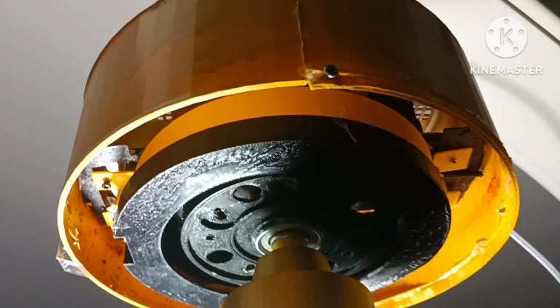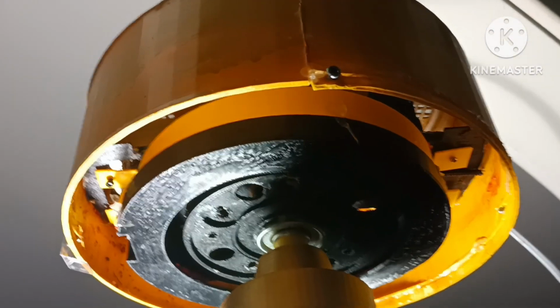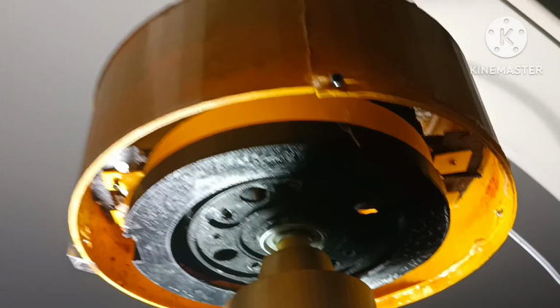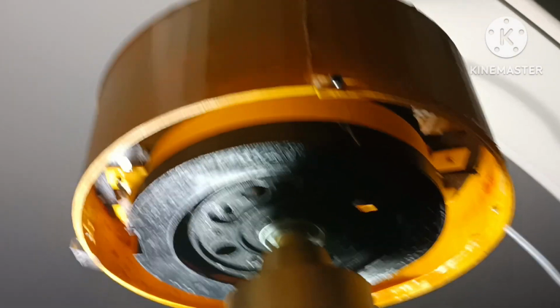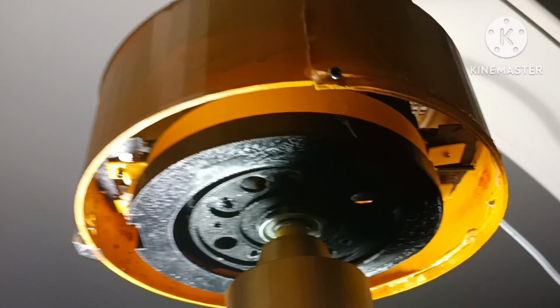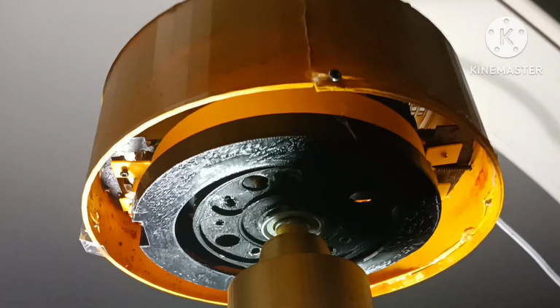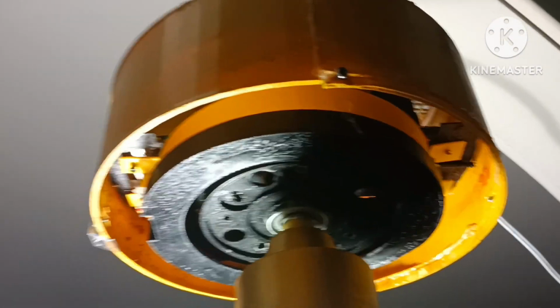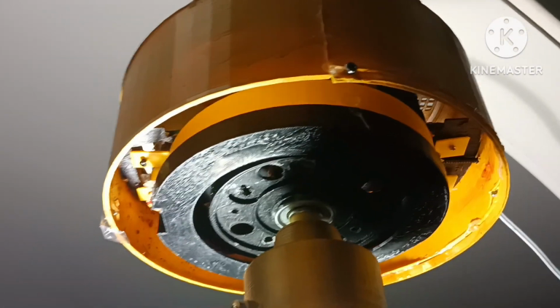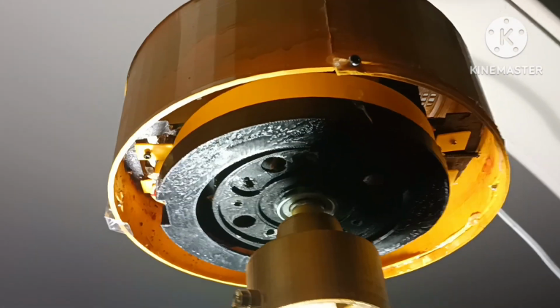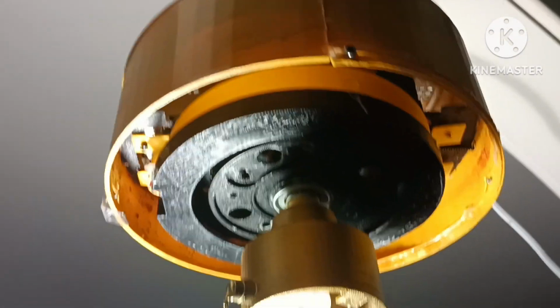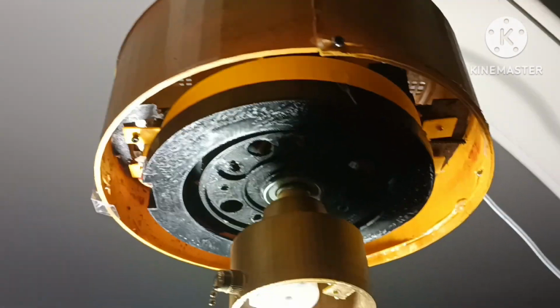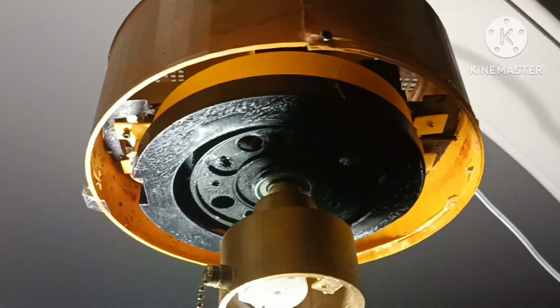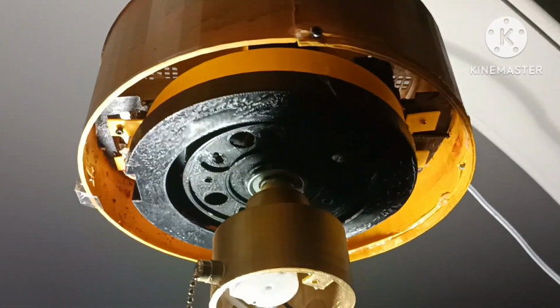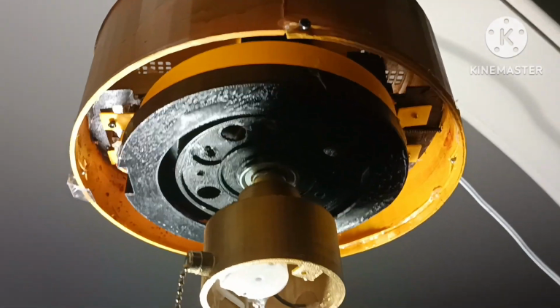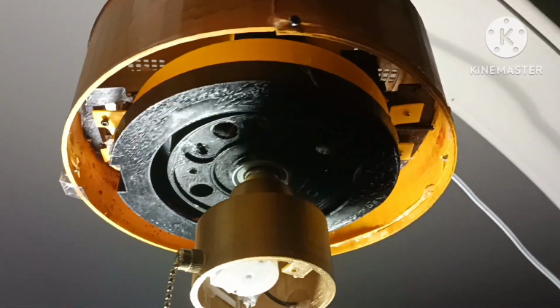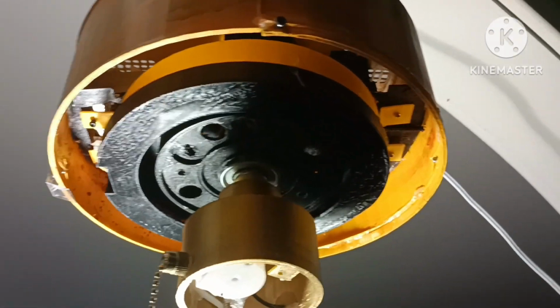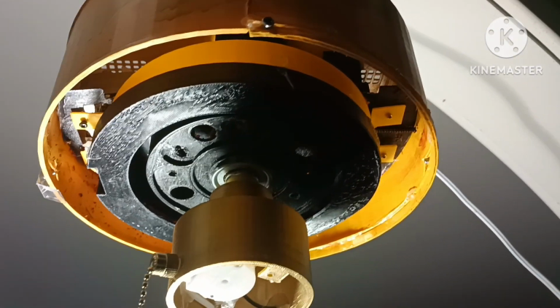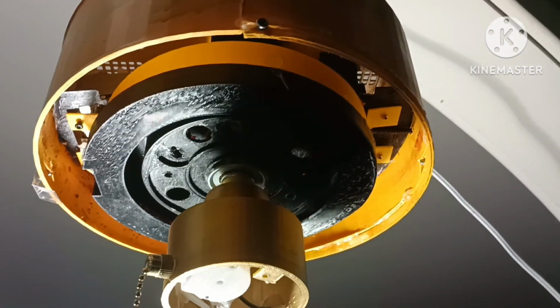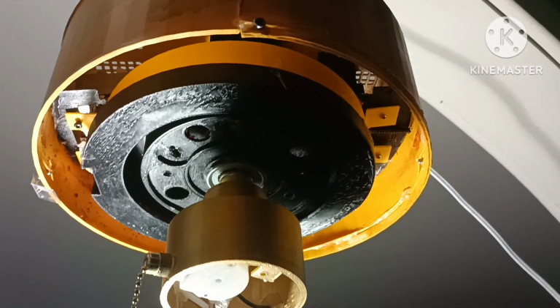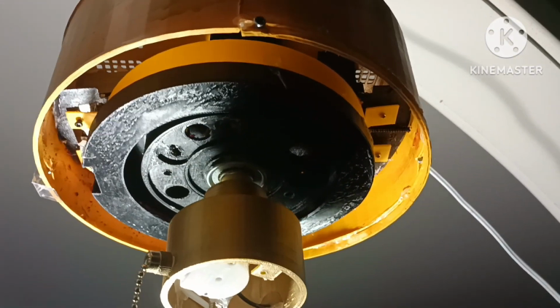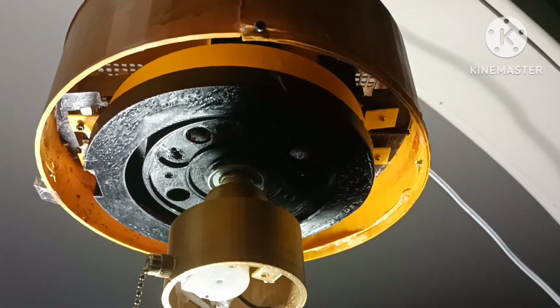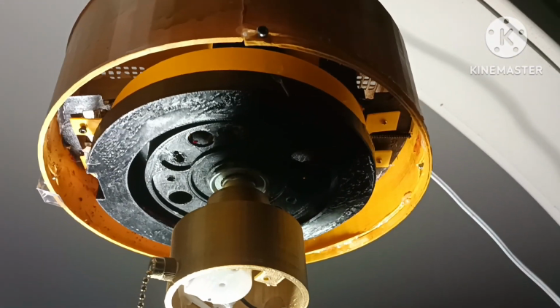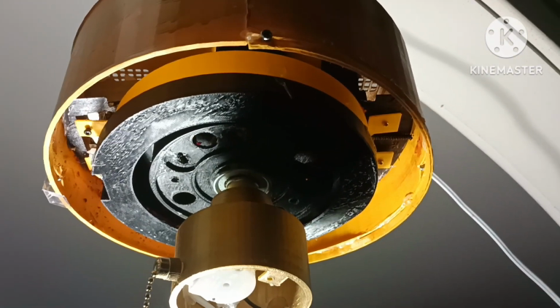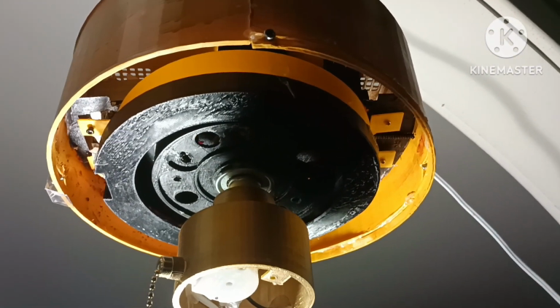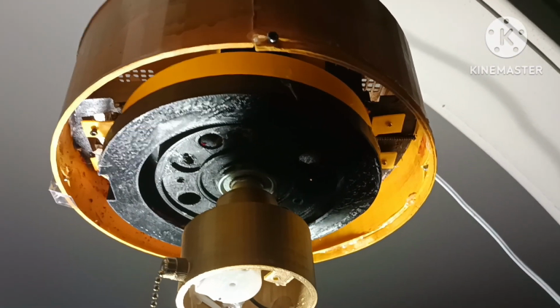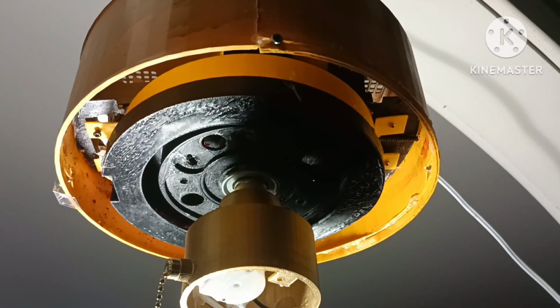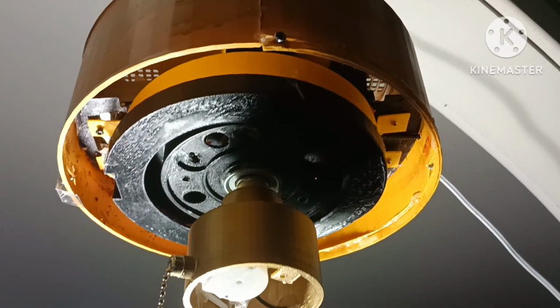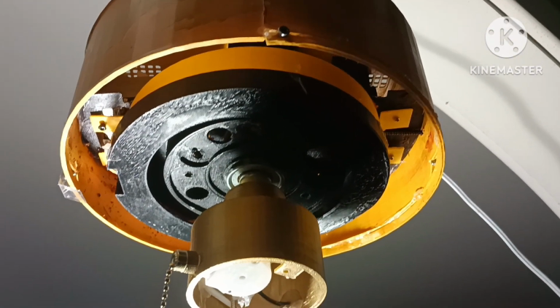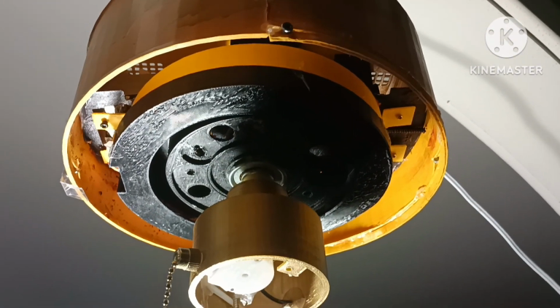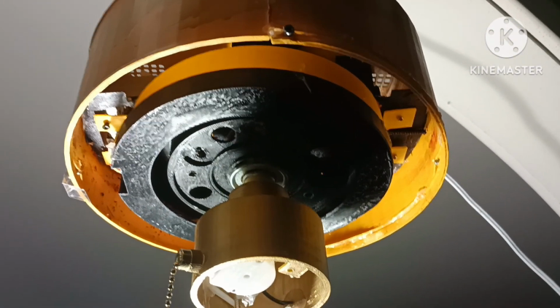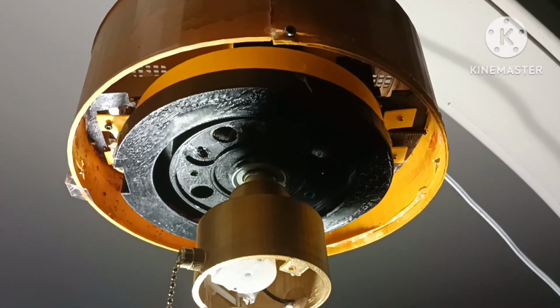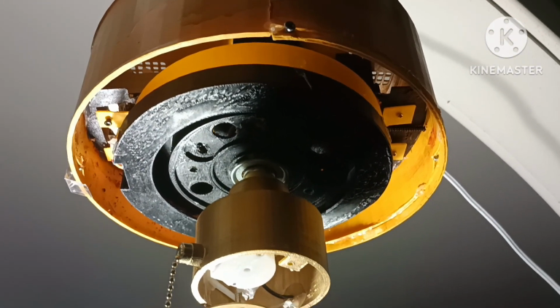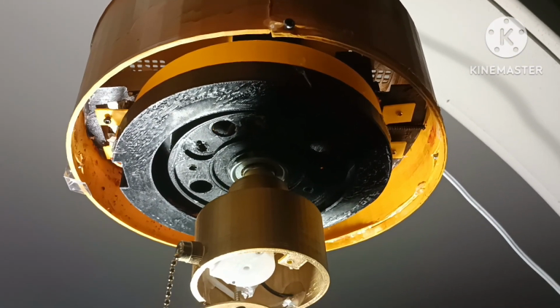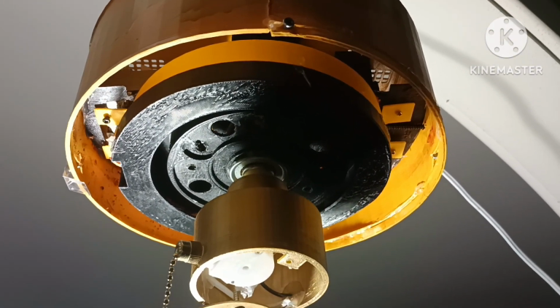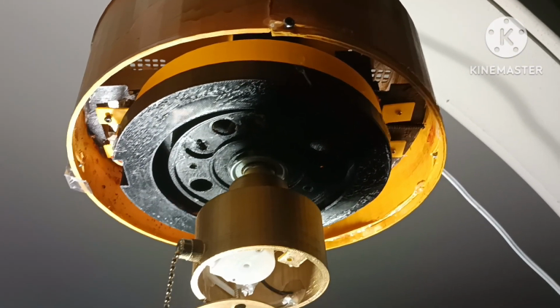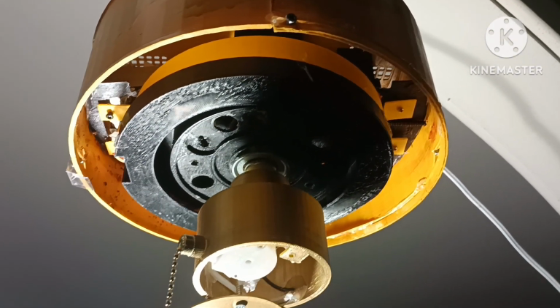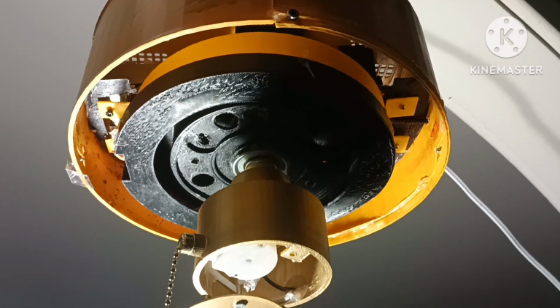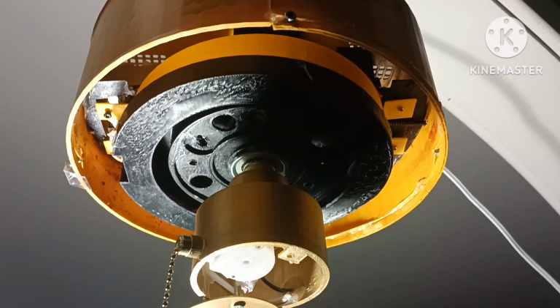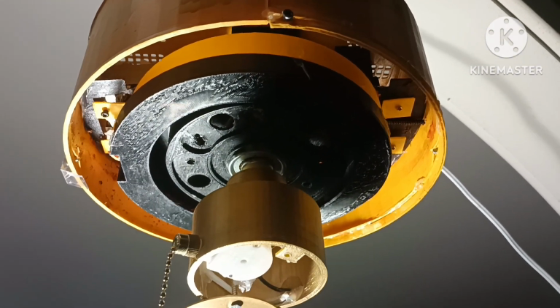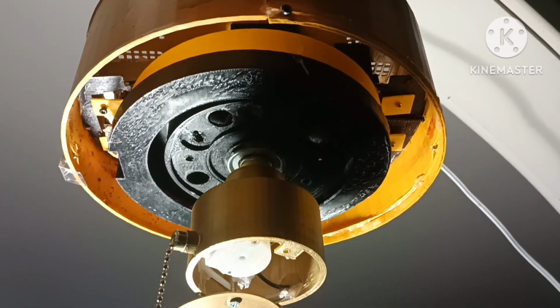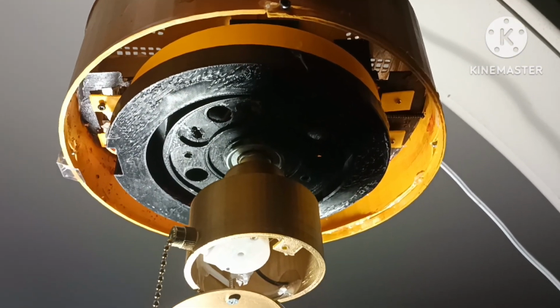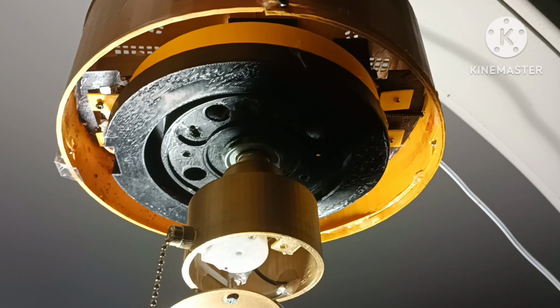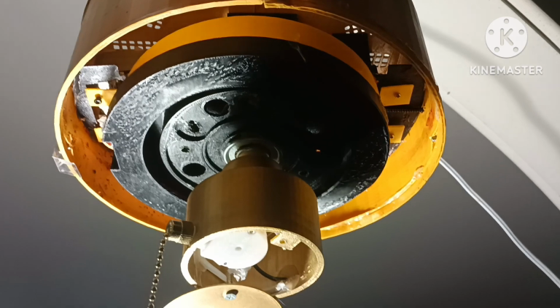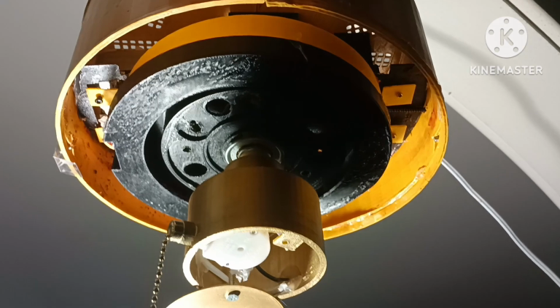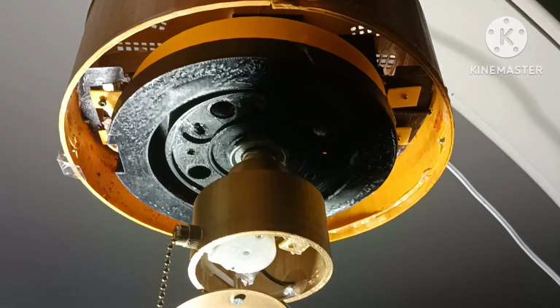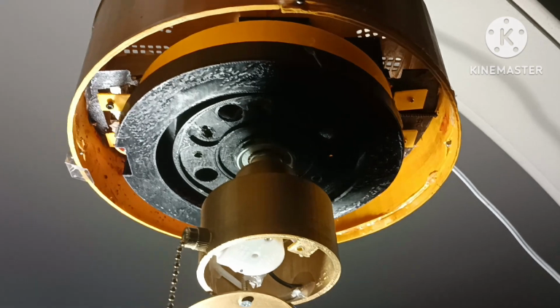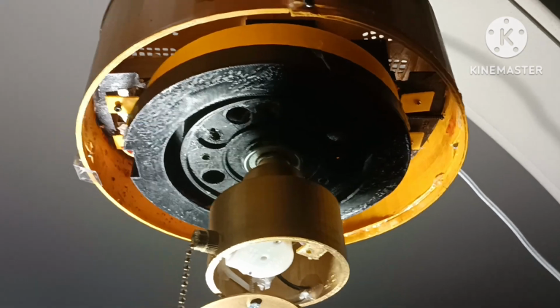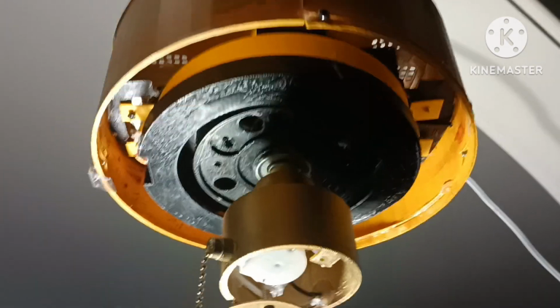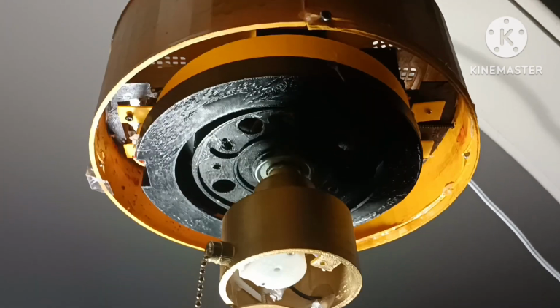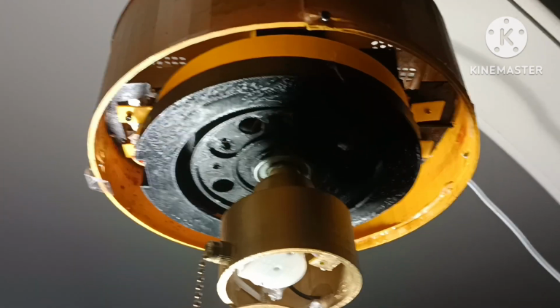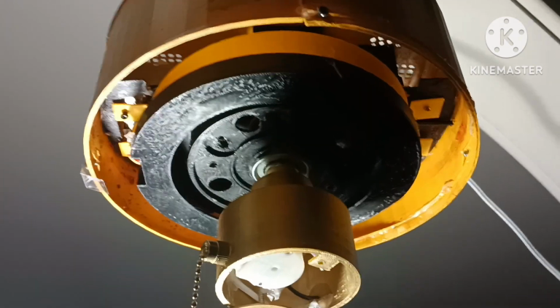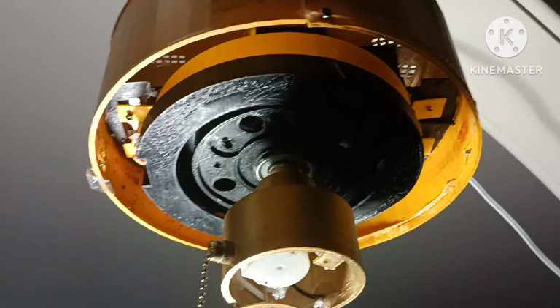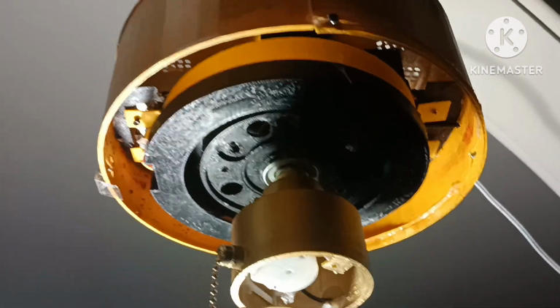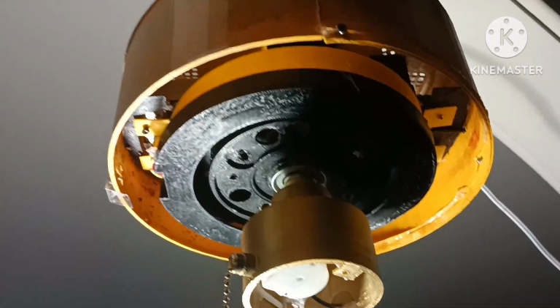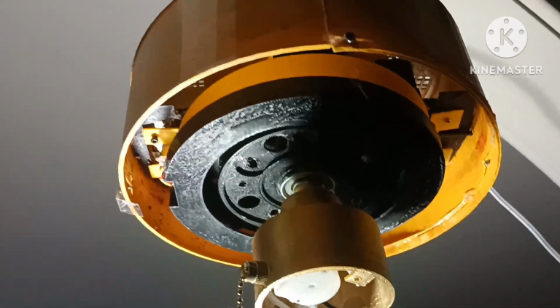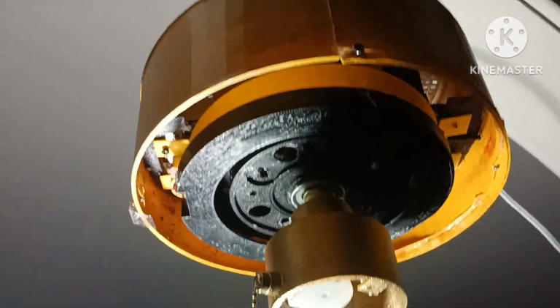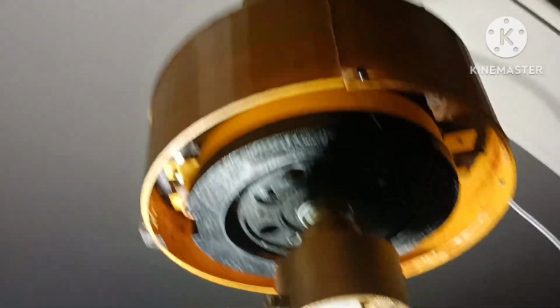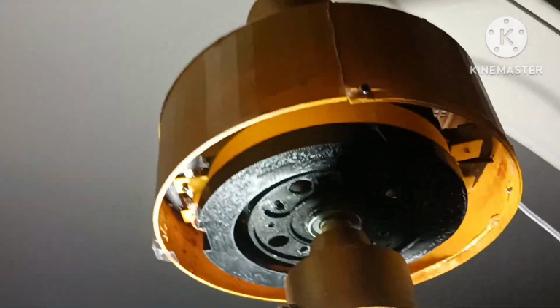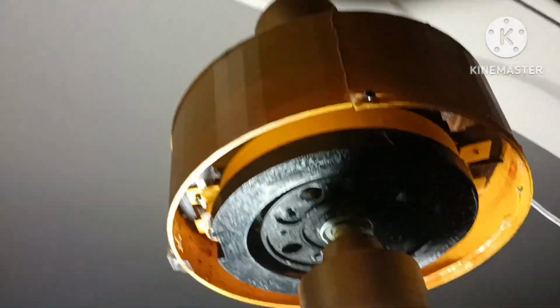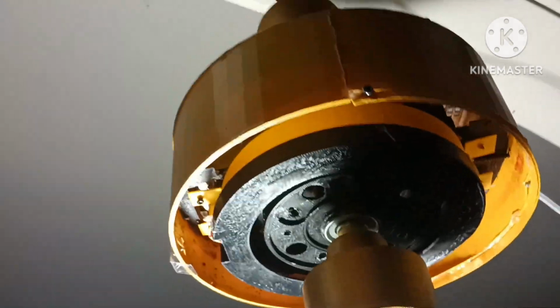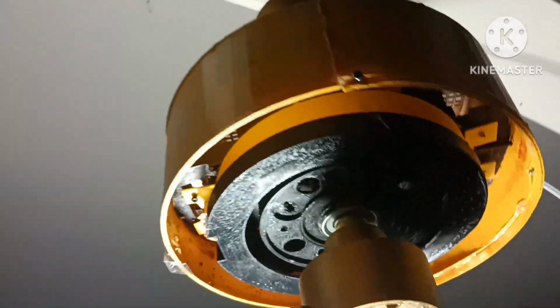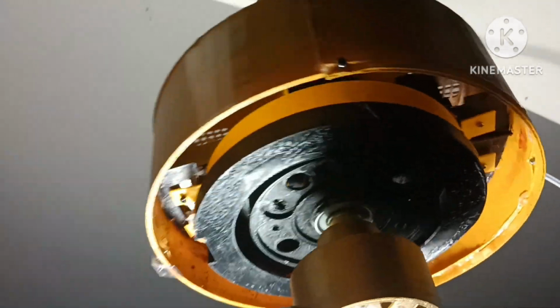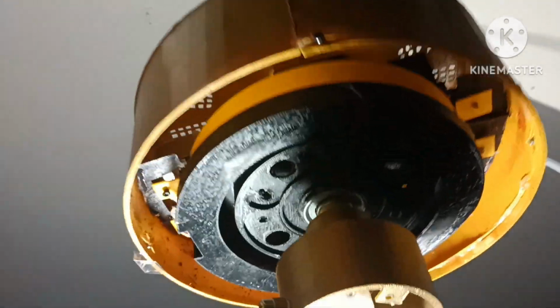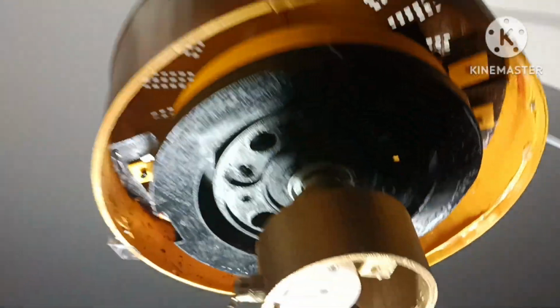This might actually be the first 3D printed full-scale ceiling fan. Nice.